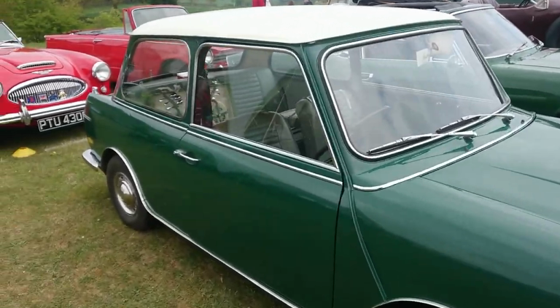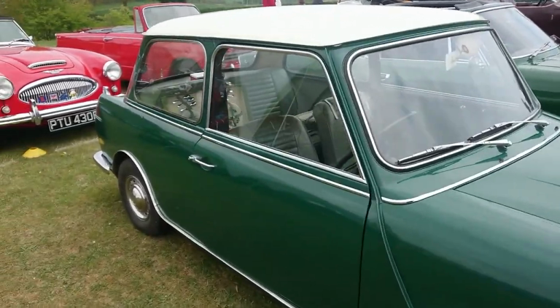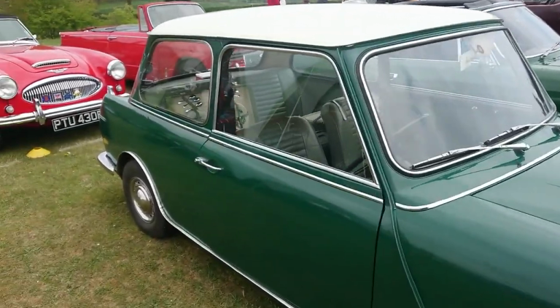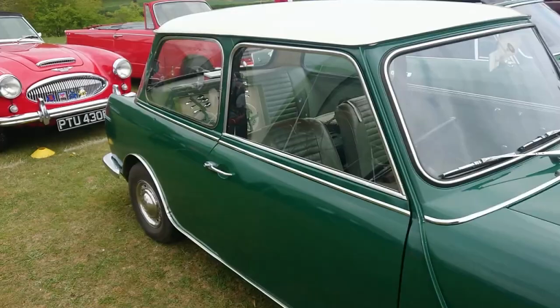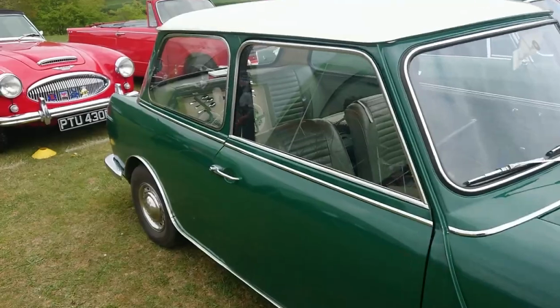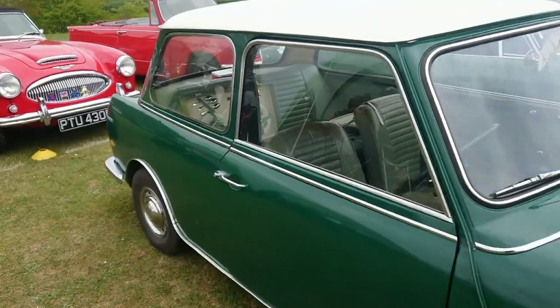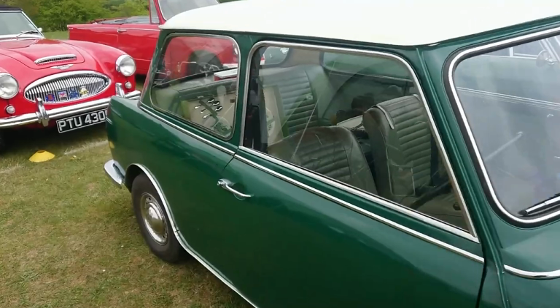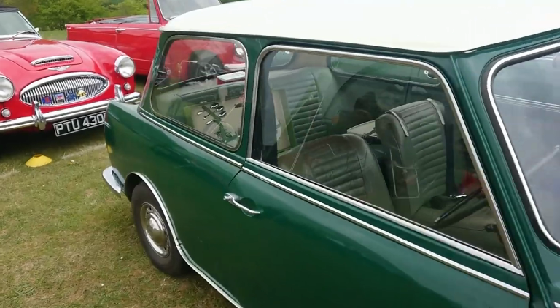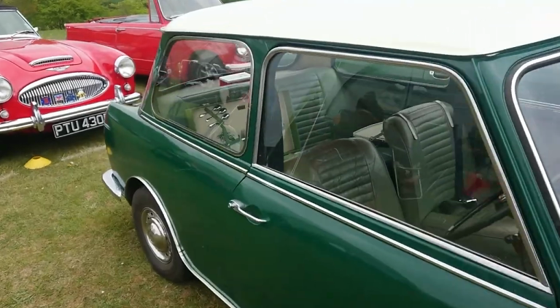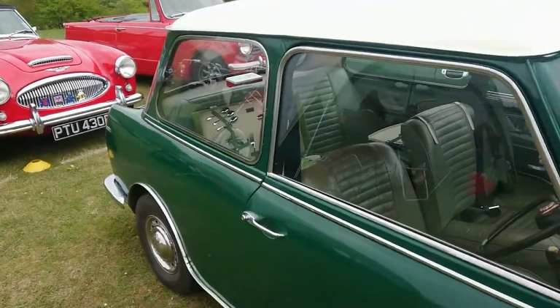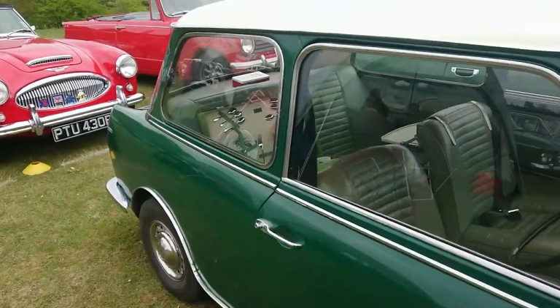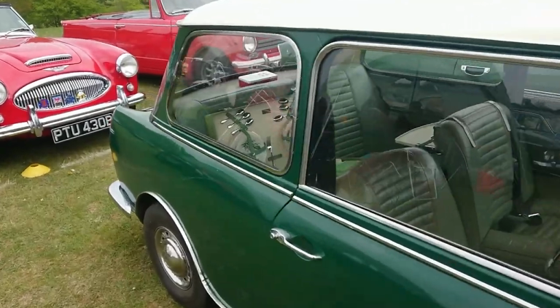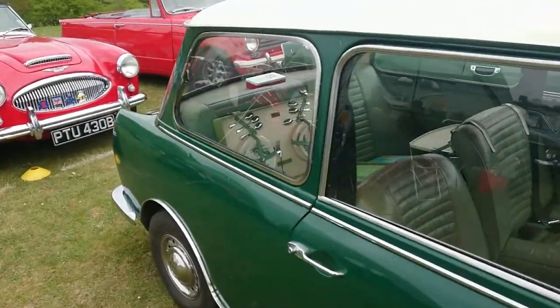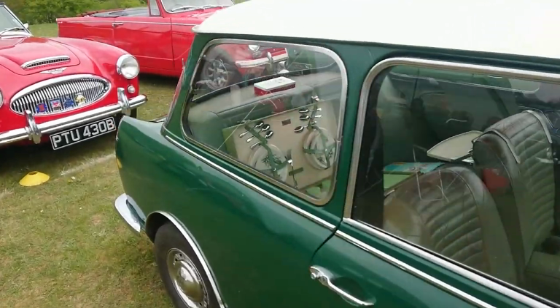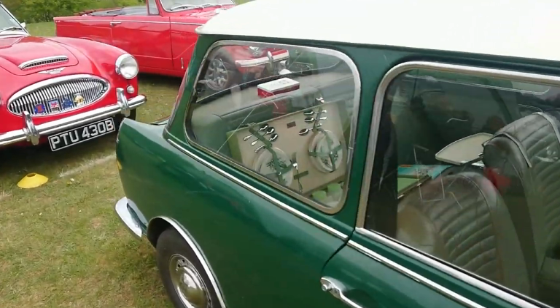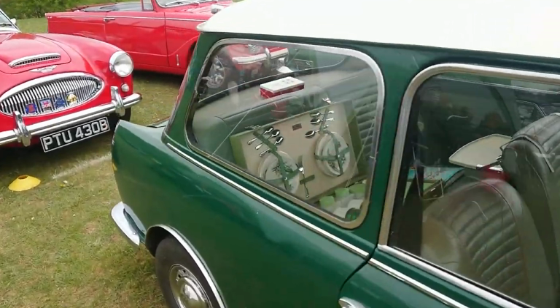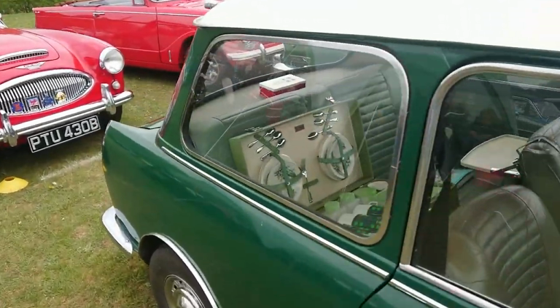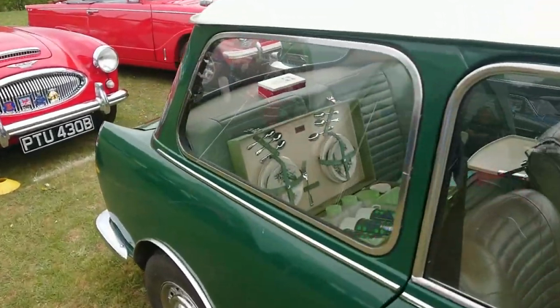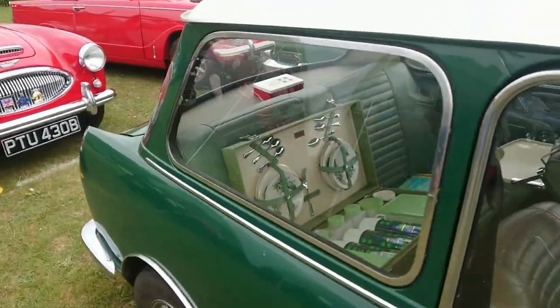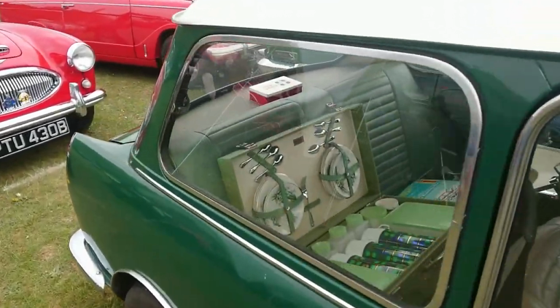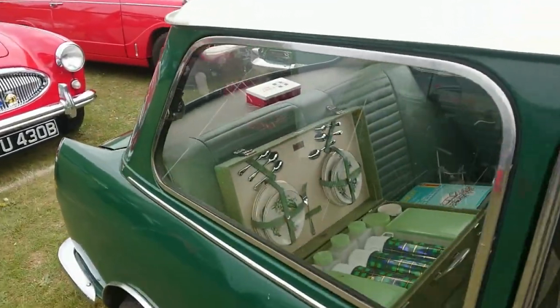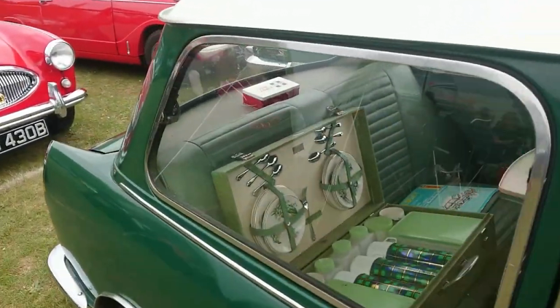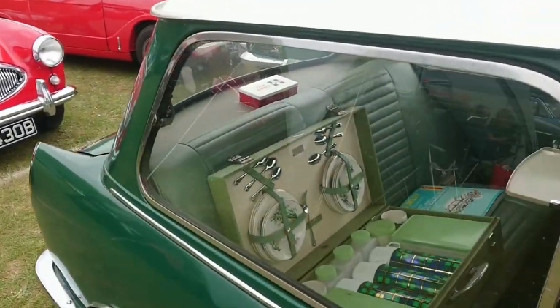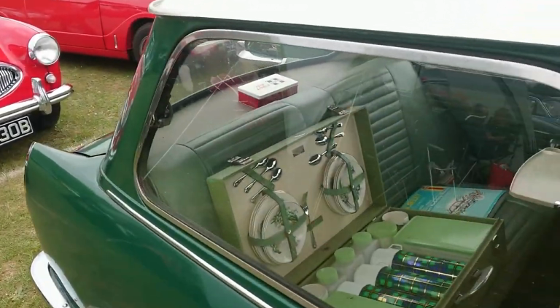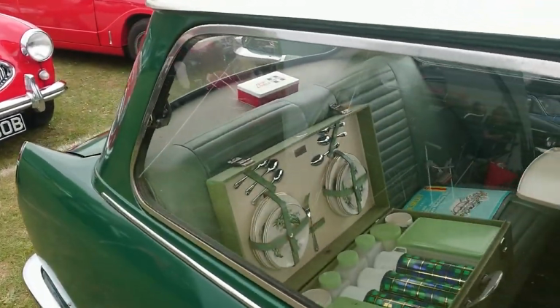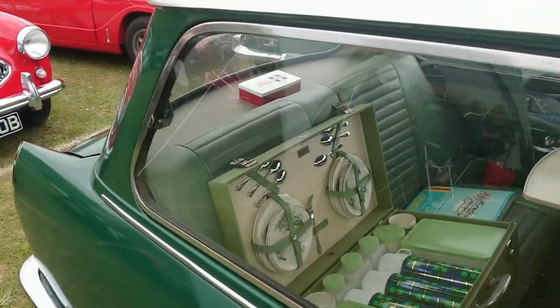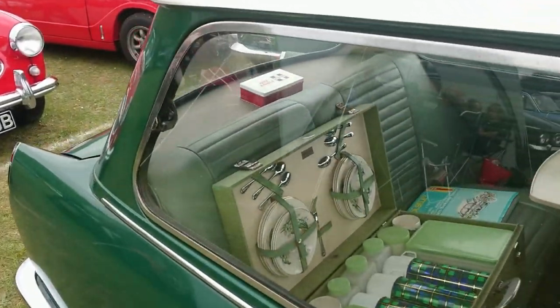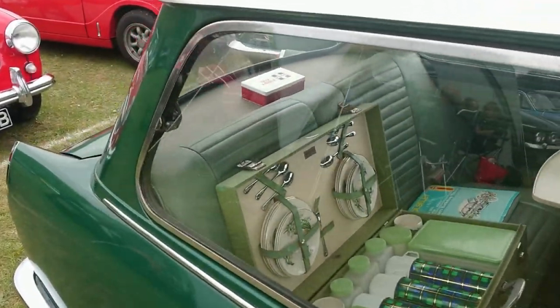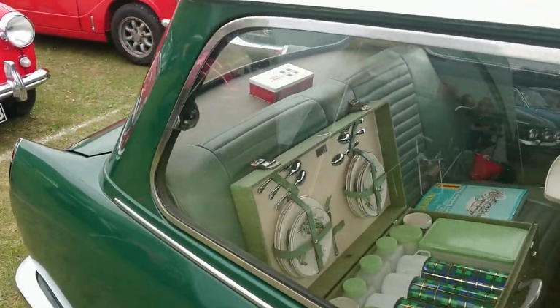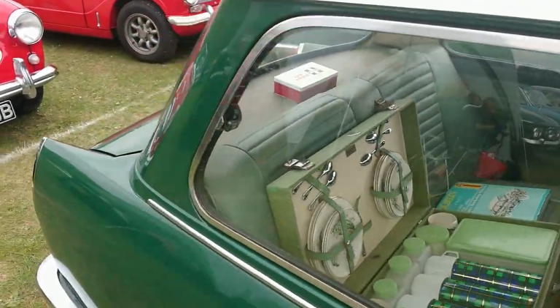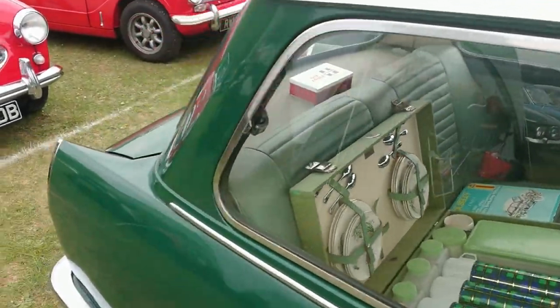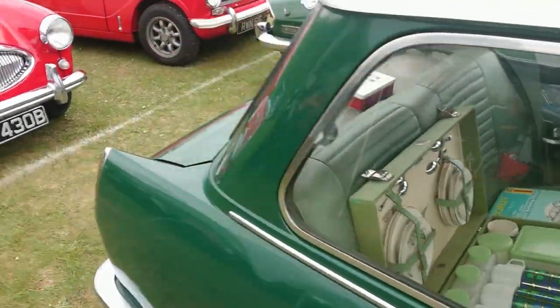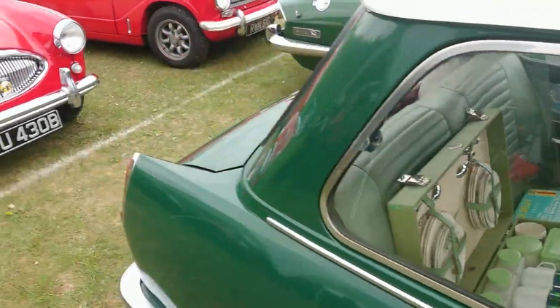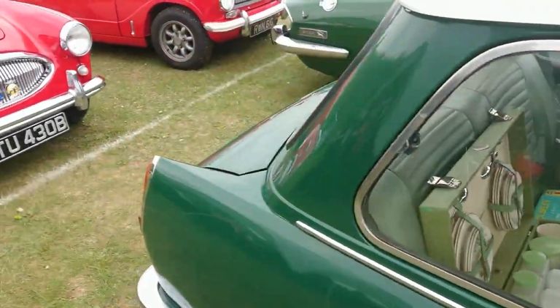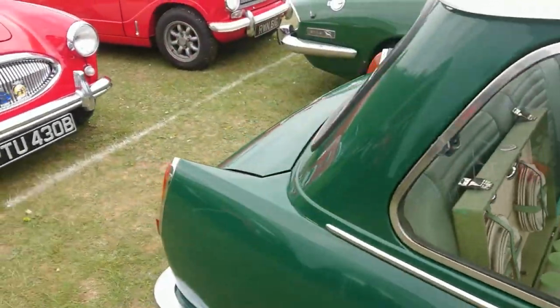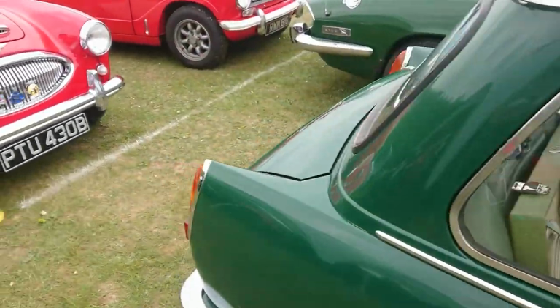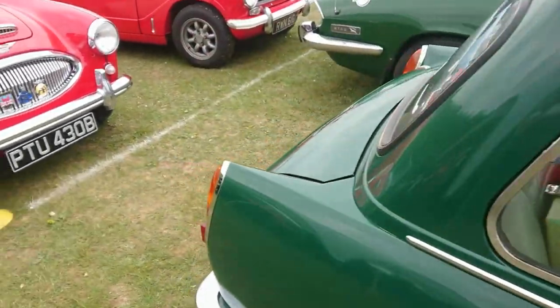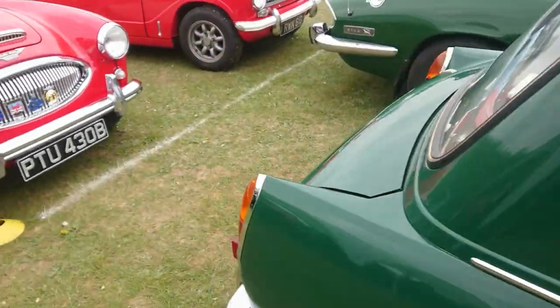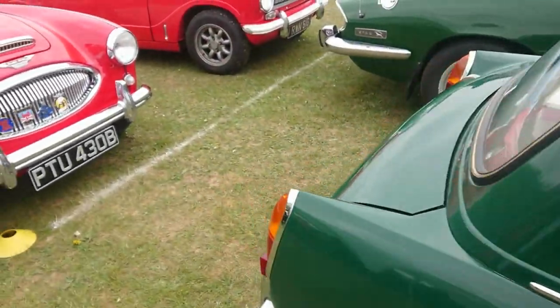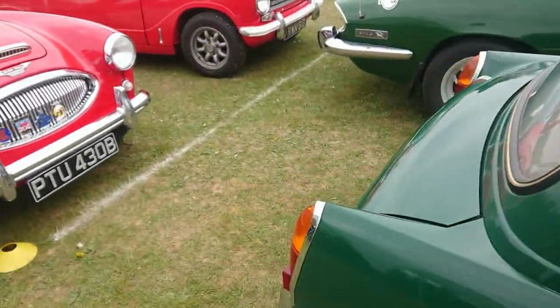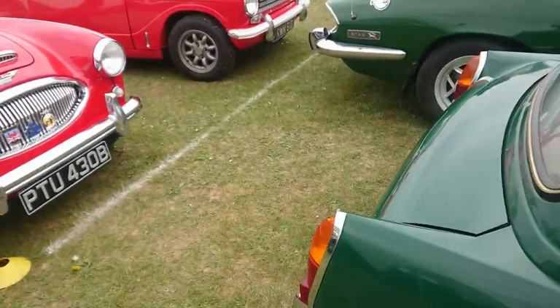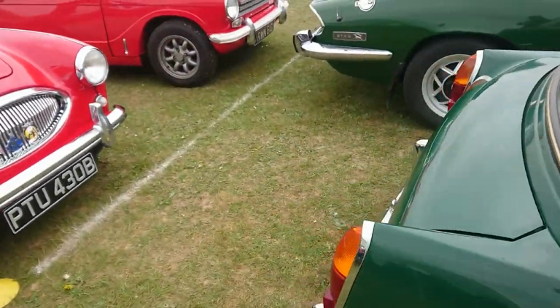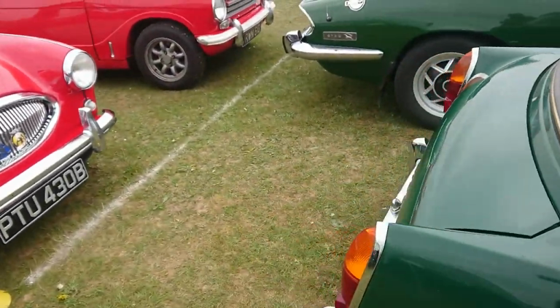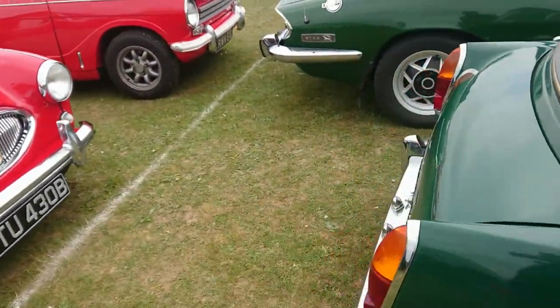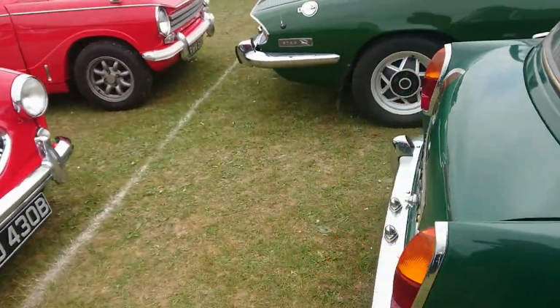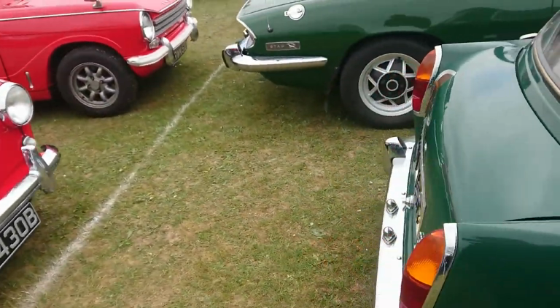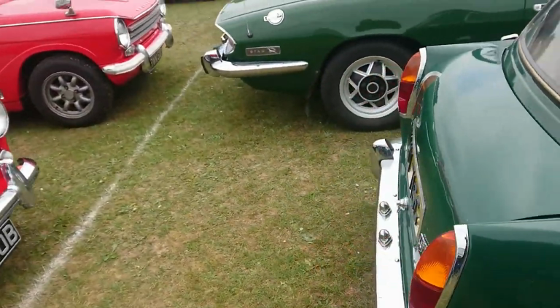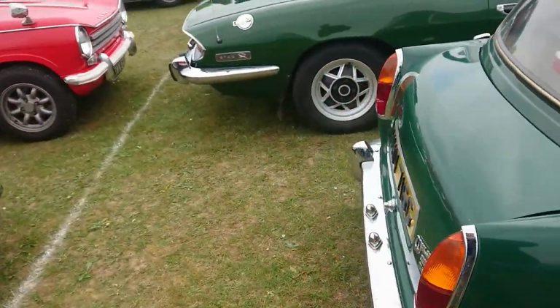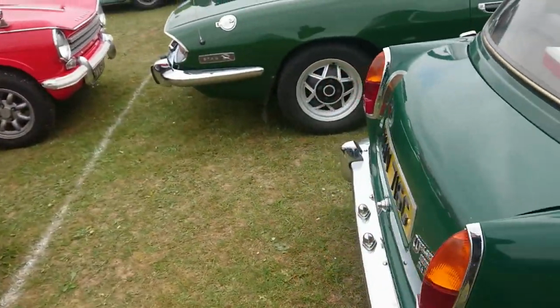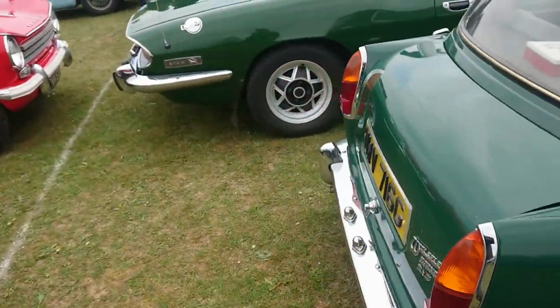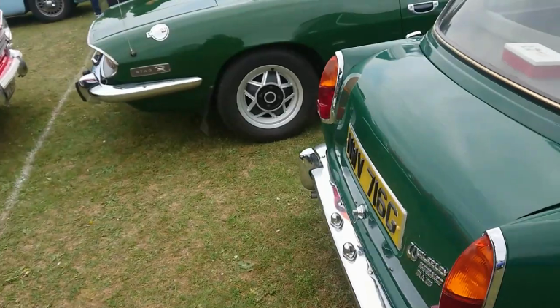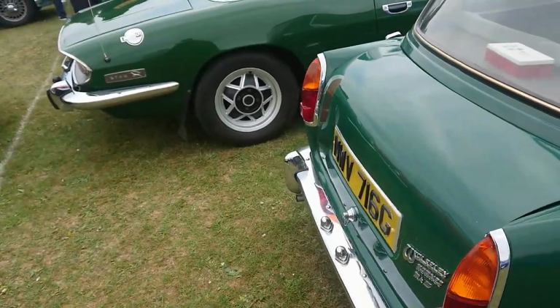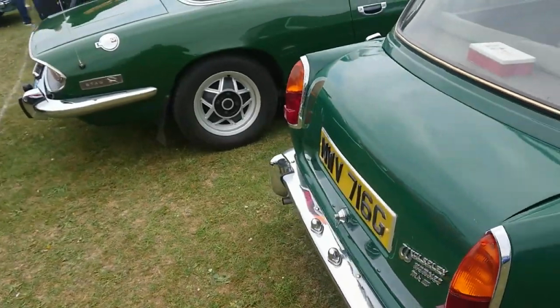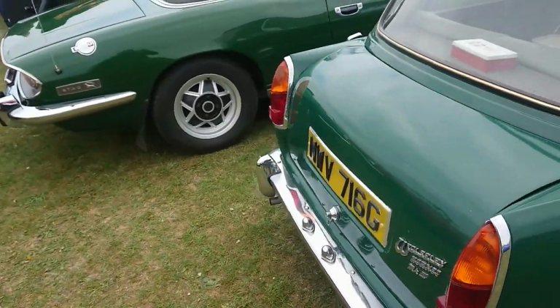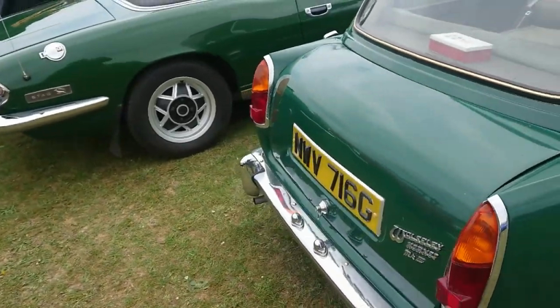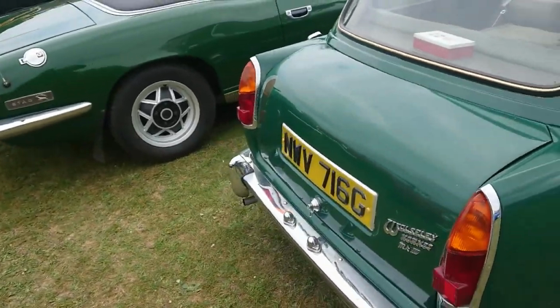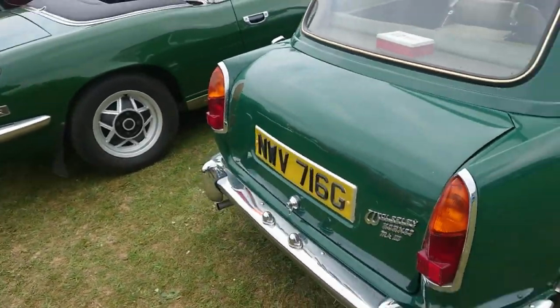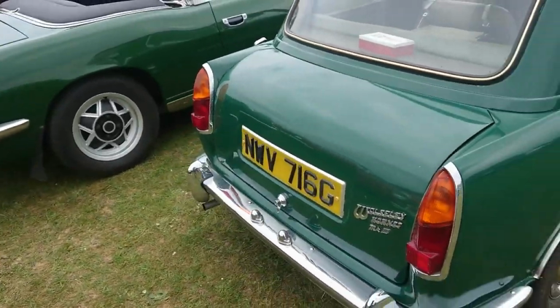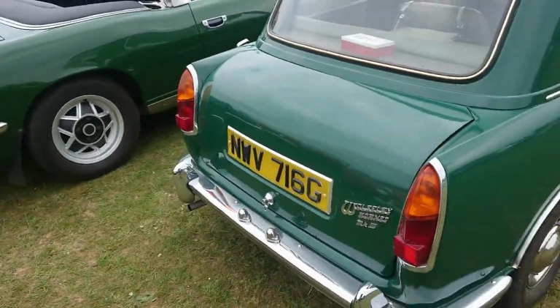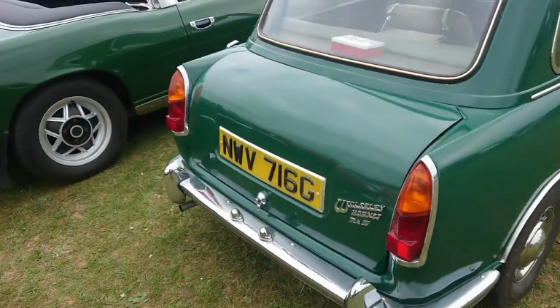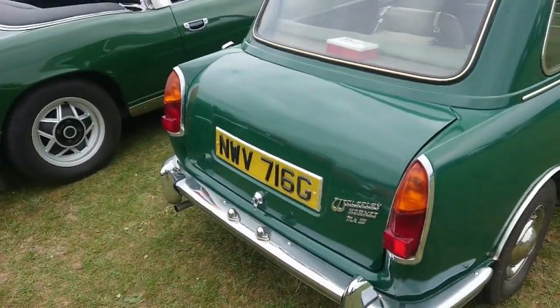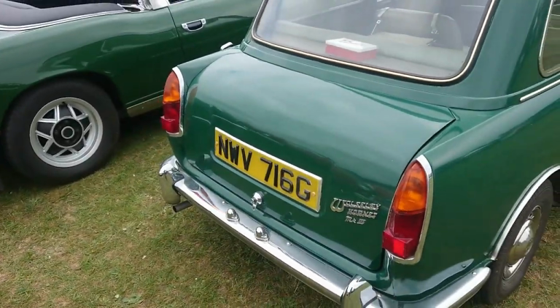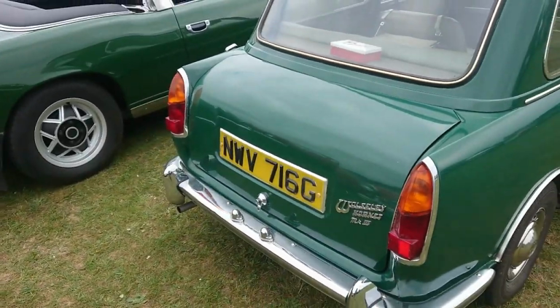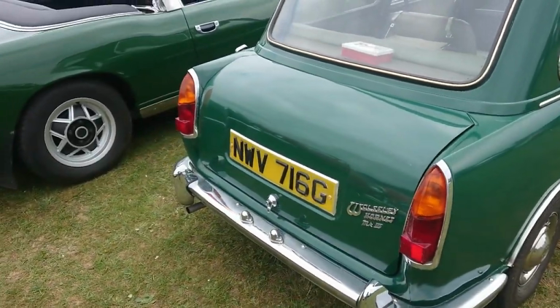Complete with a colour-coded picnic set — excellent. Yeah, it's a Mark III.